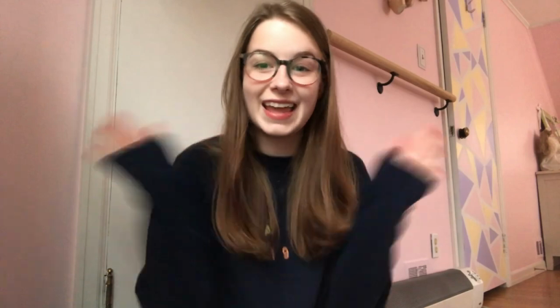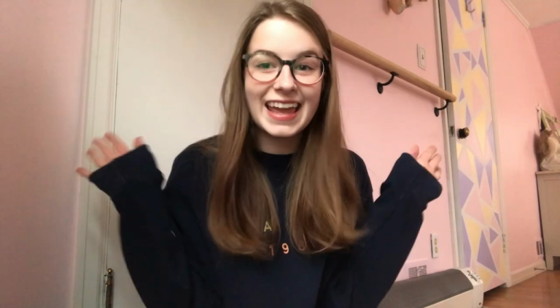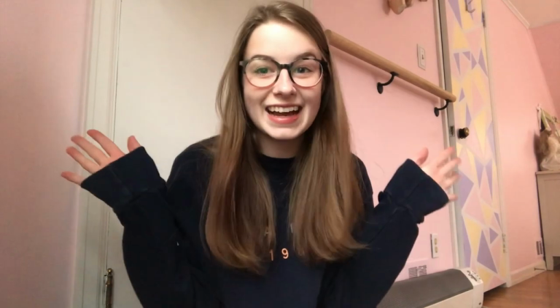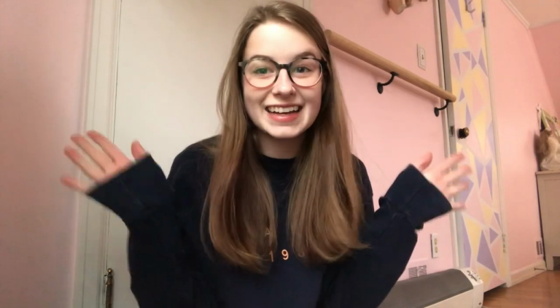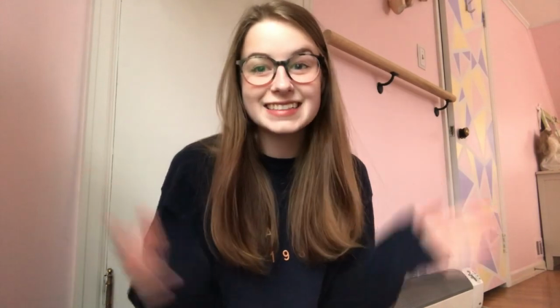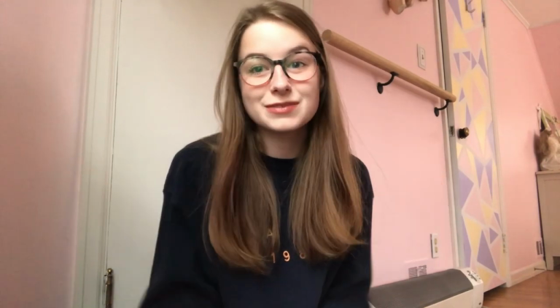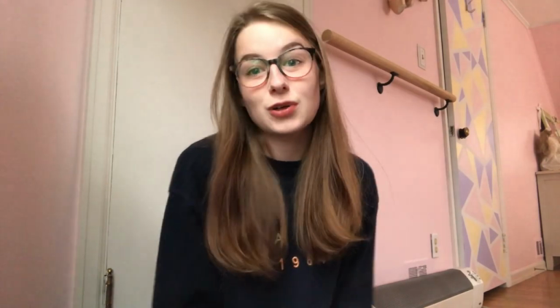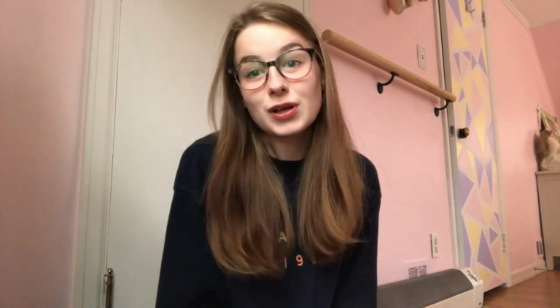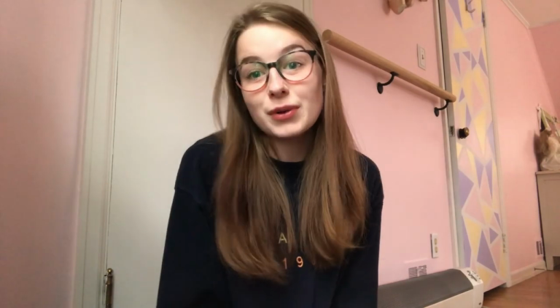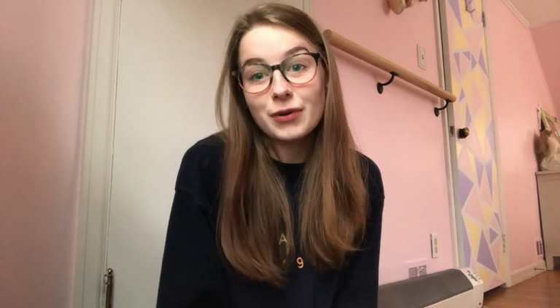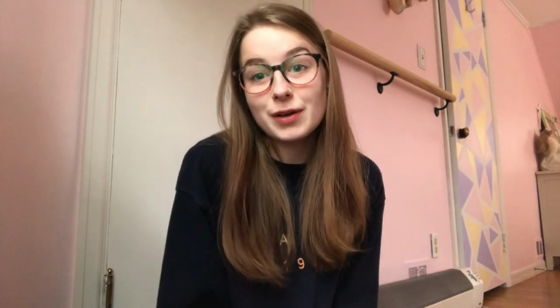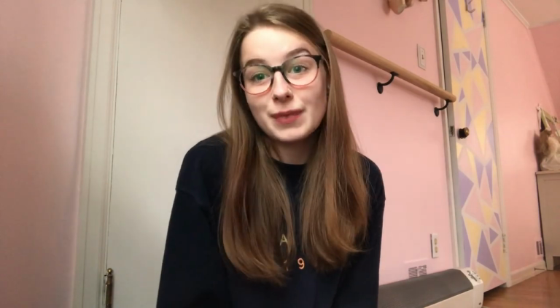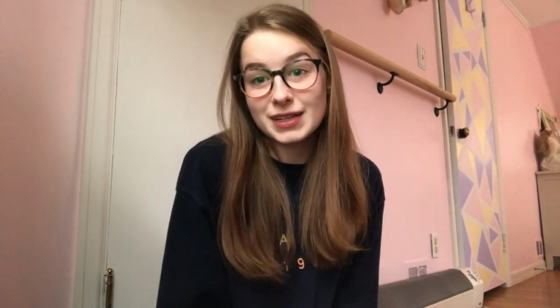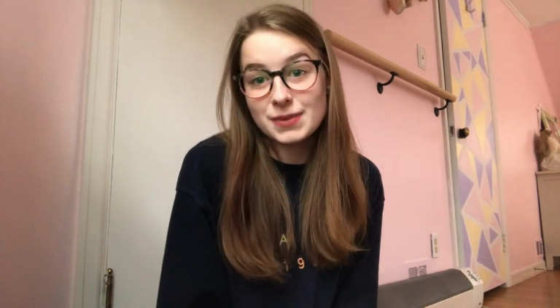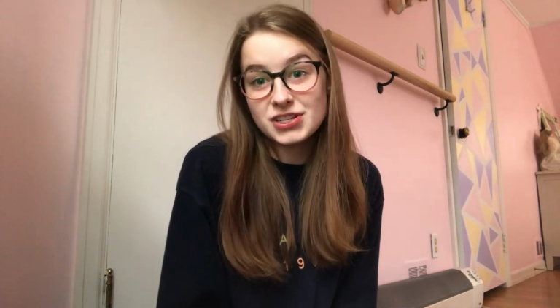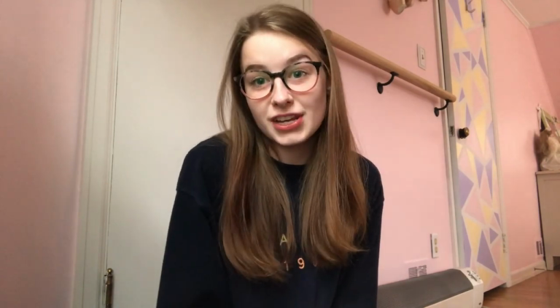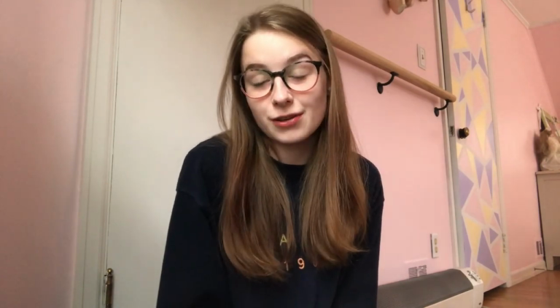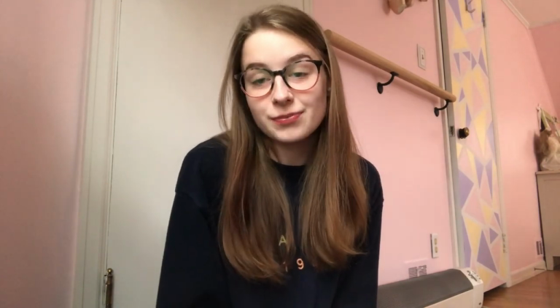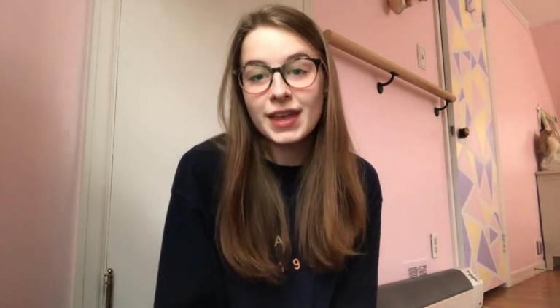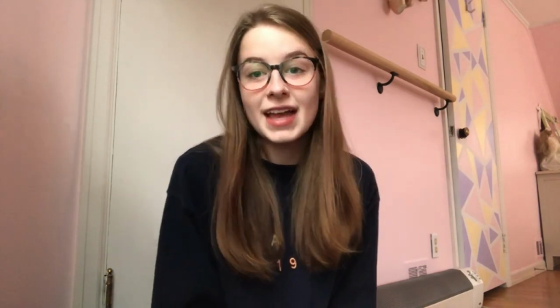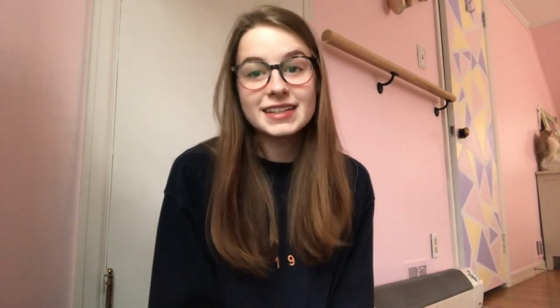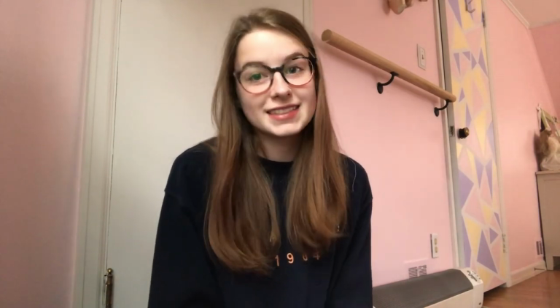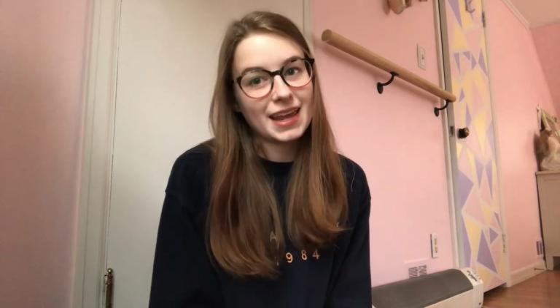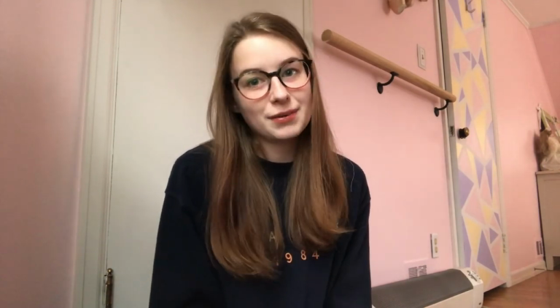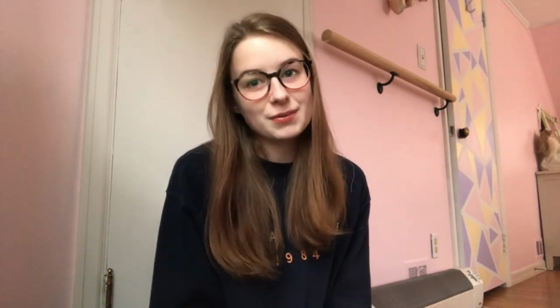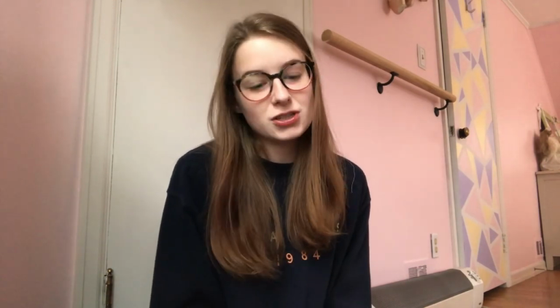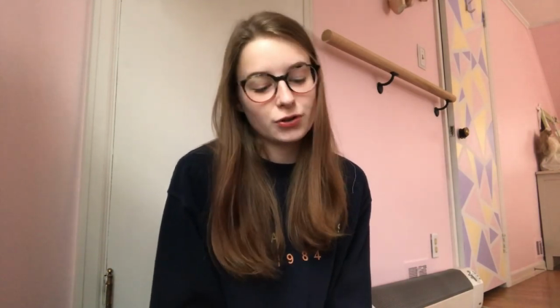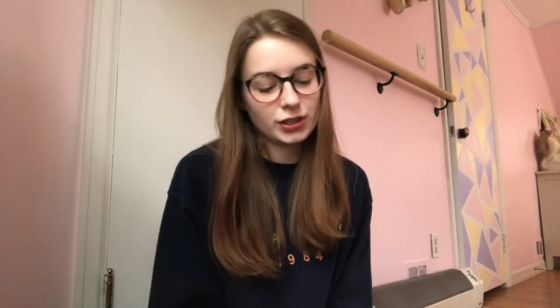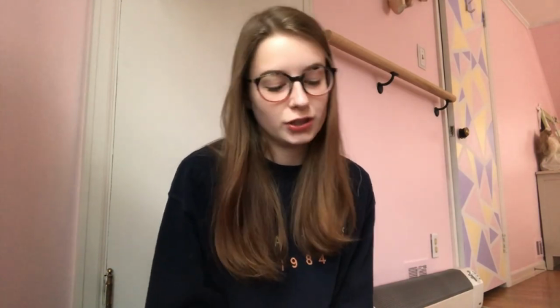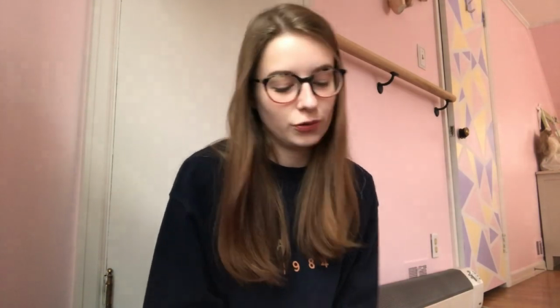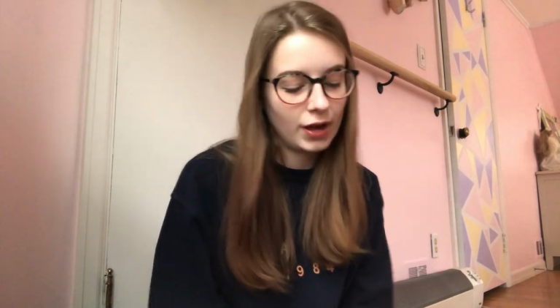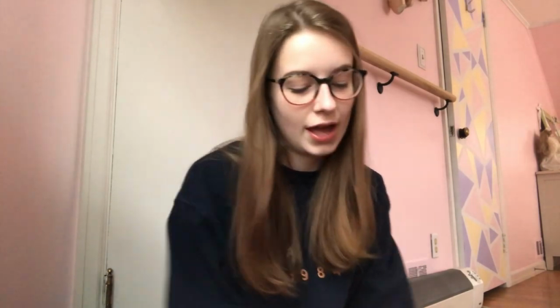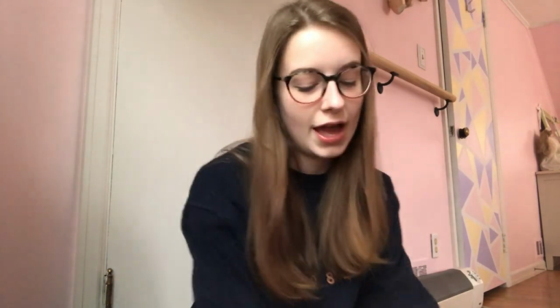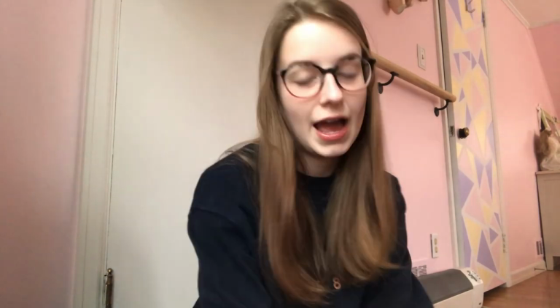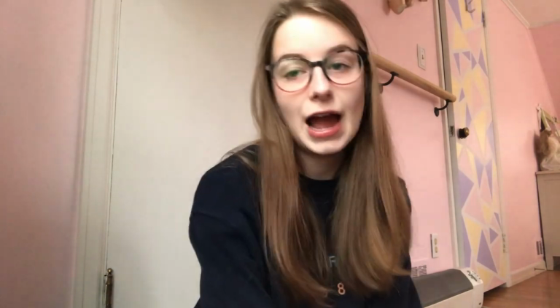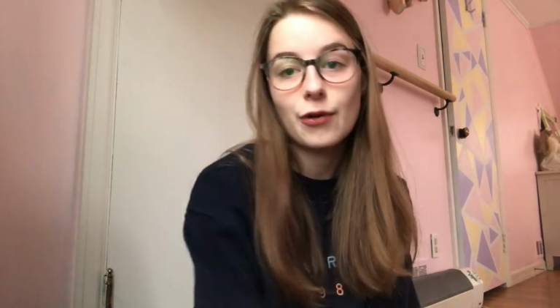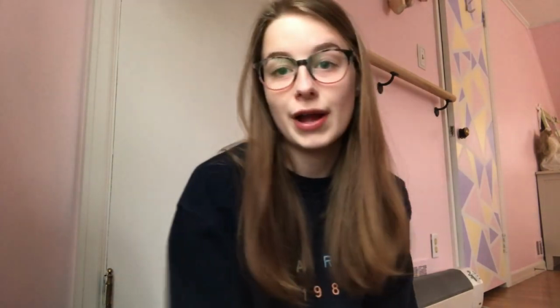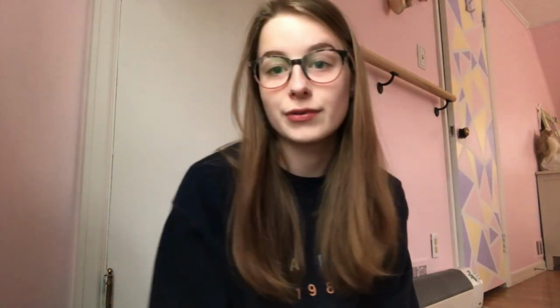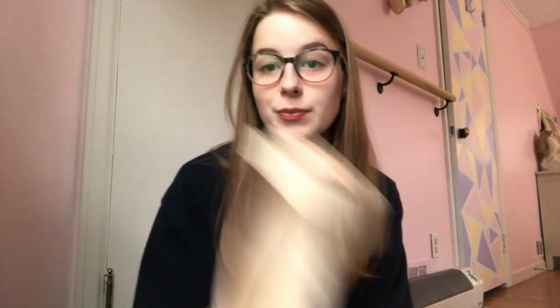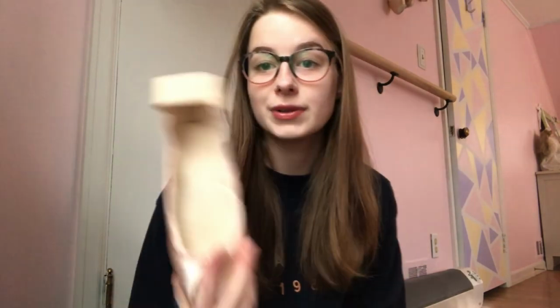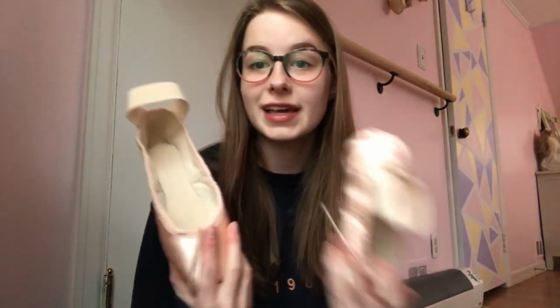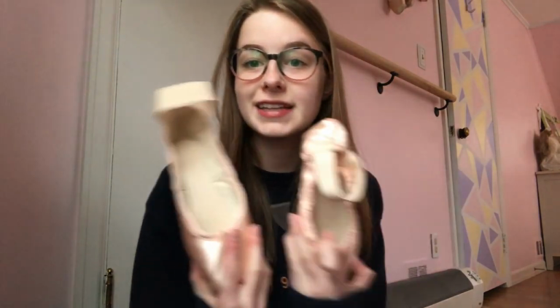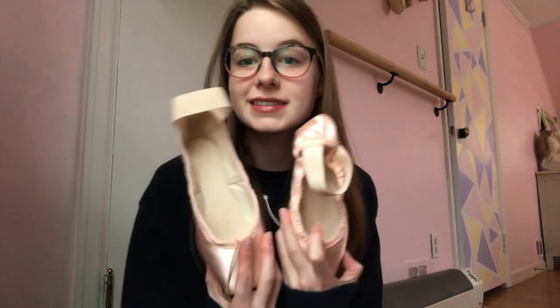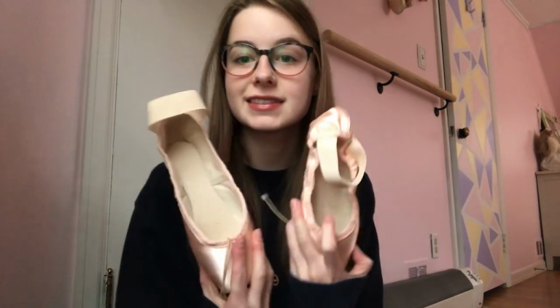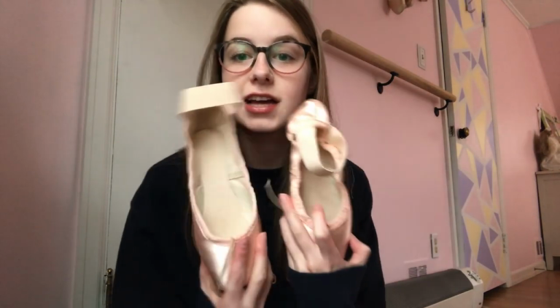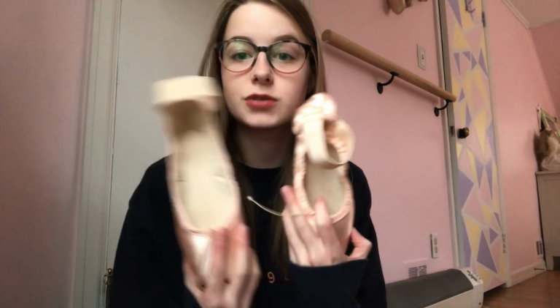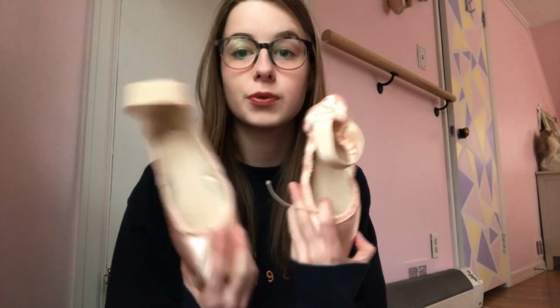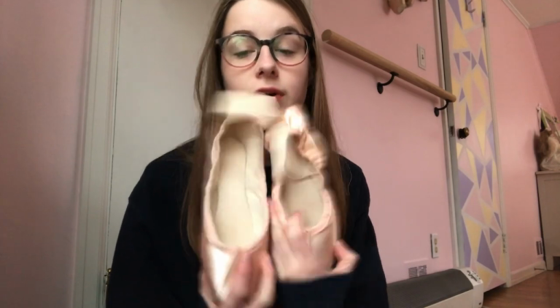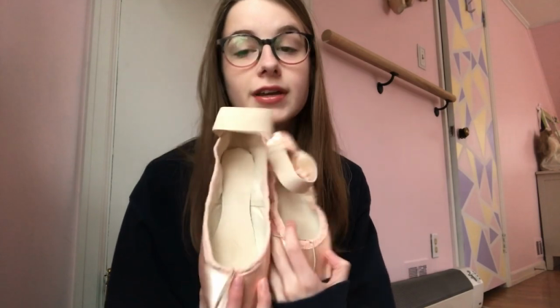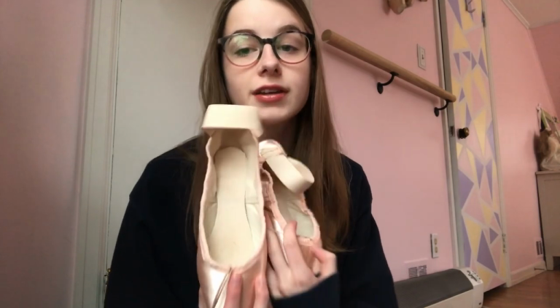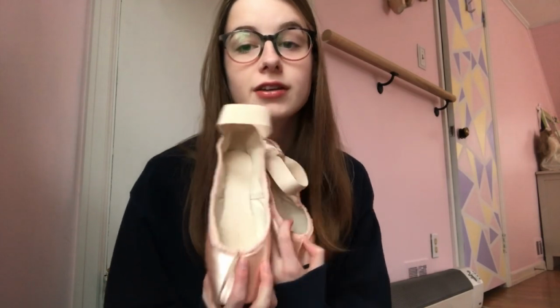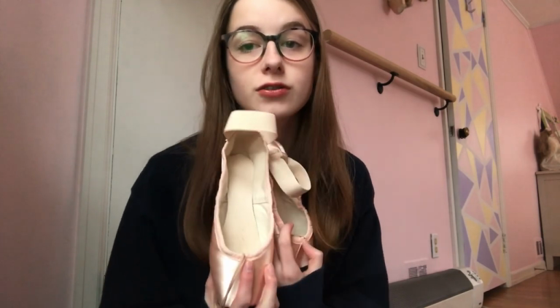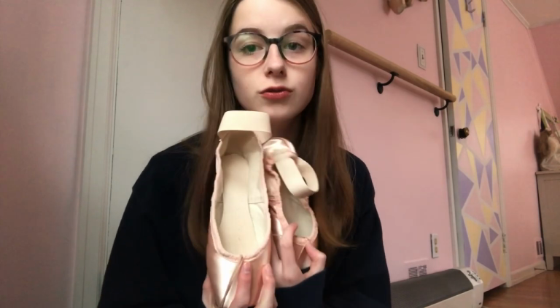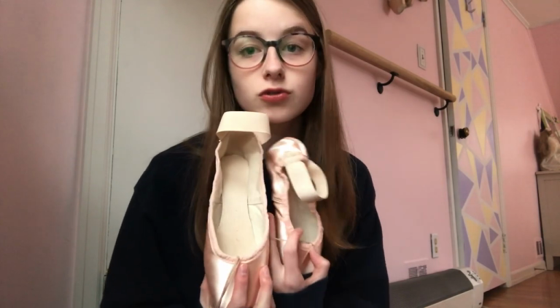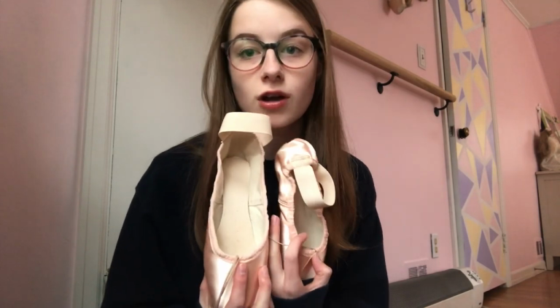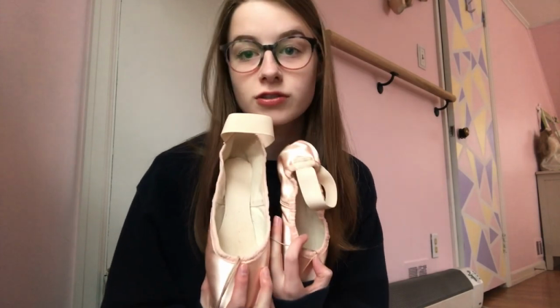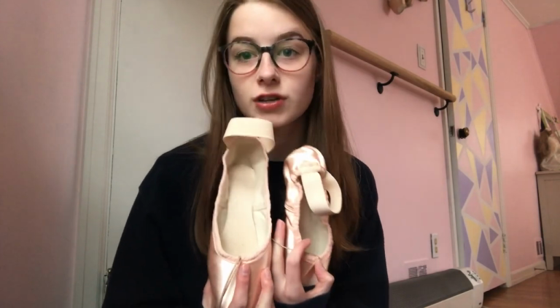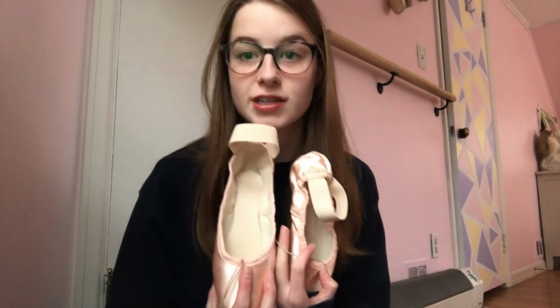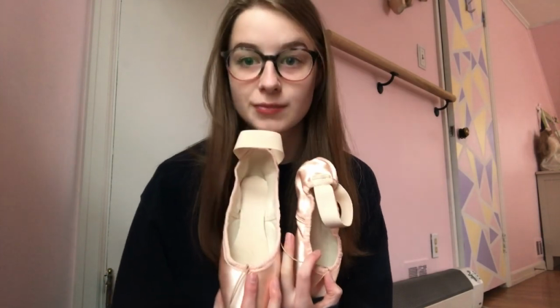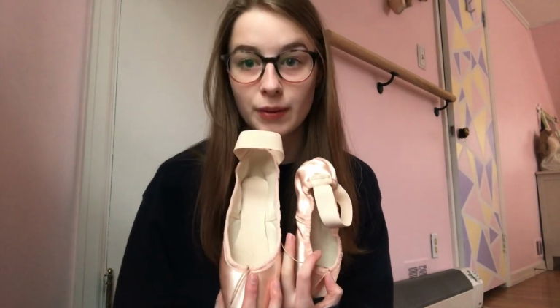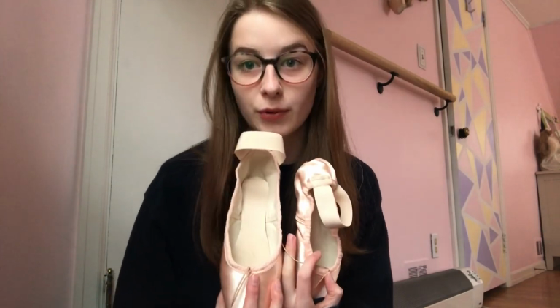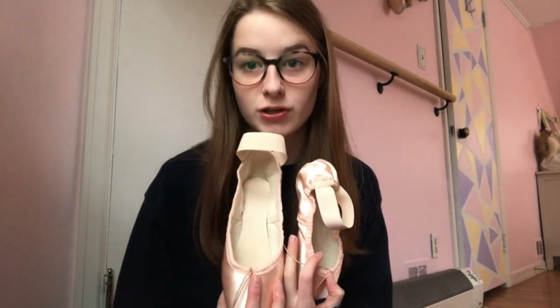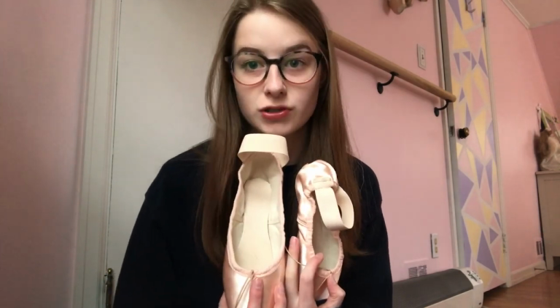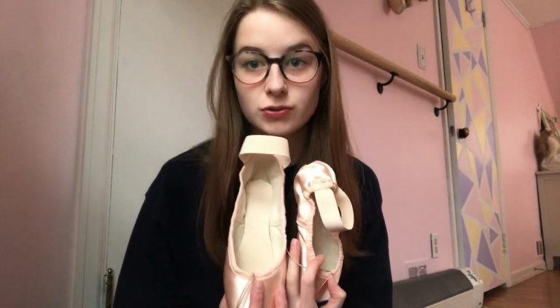Hey guys! Welcome or welcome back to my channel. Today I'm going to be showing you how I replace and put in new drawstrings in my pointe shoes.